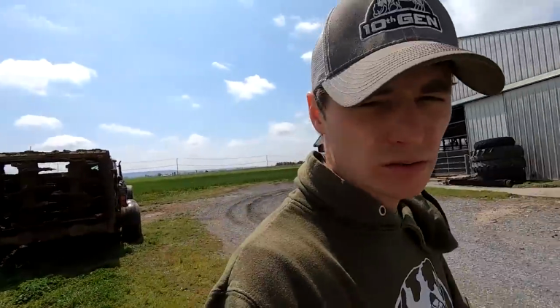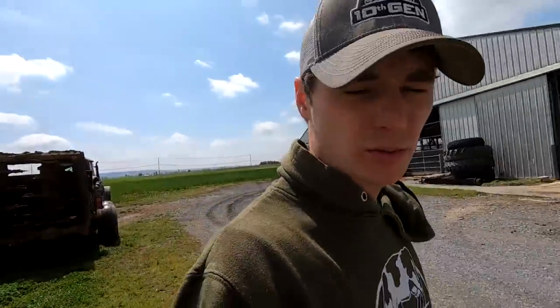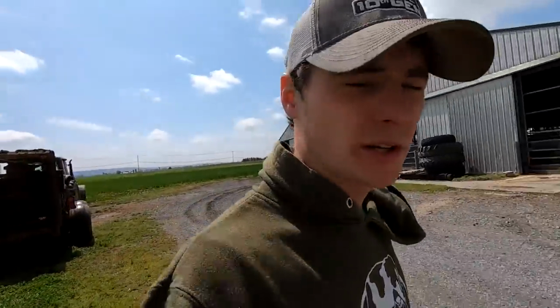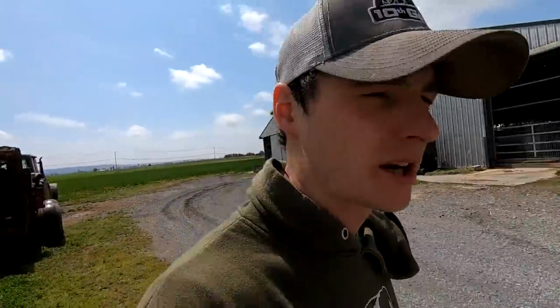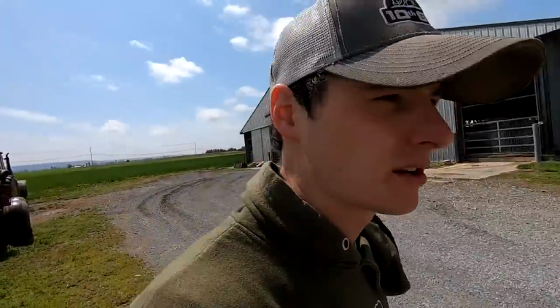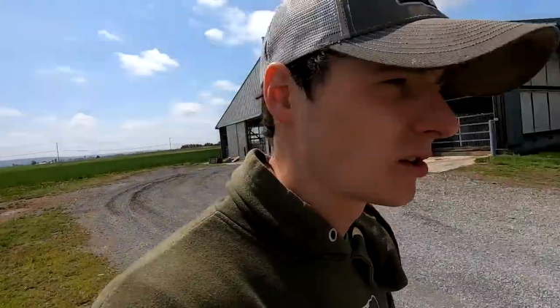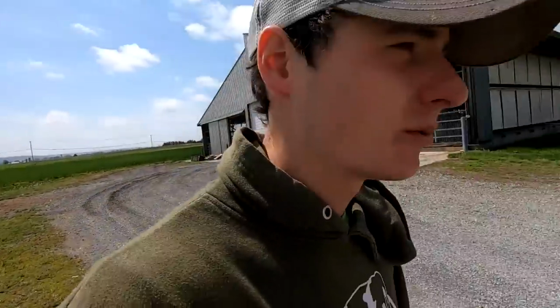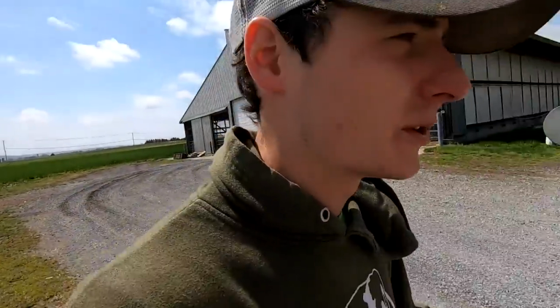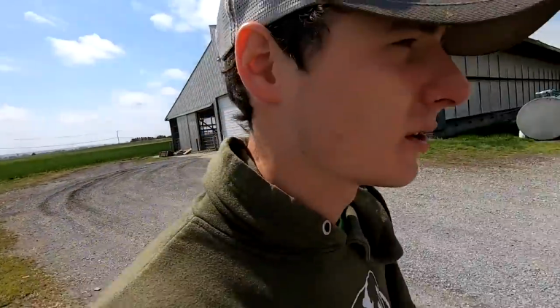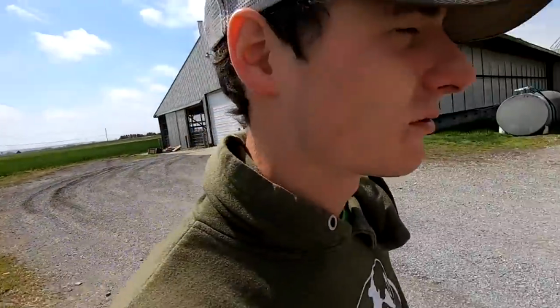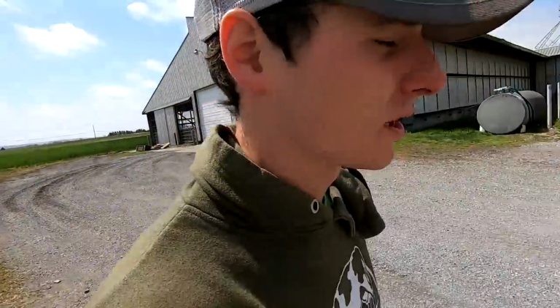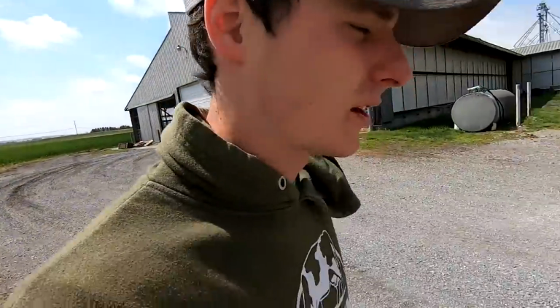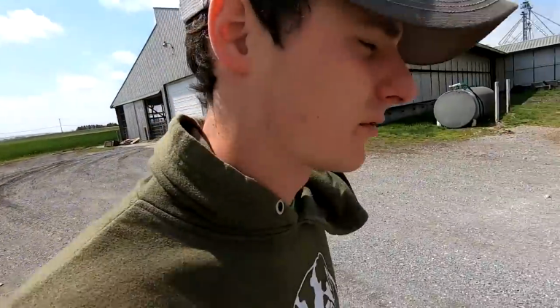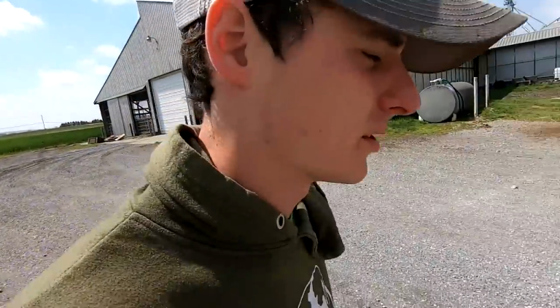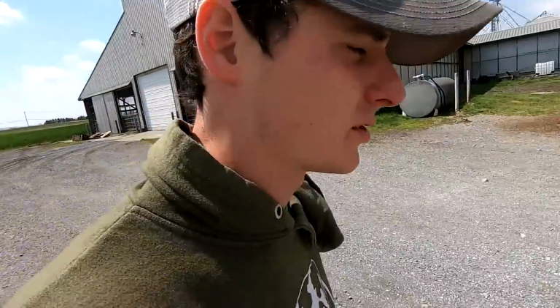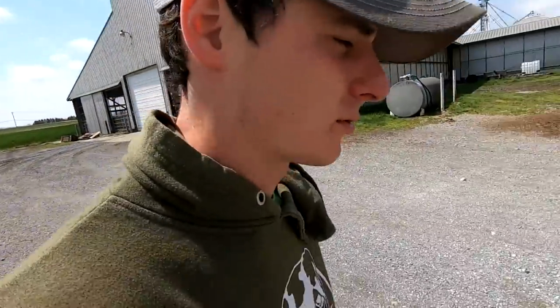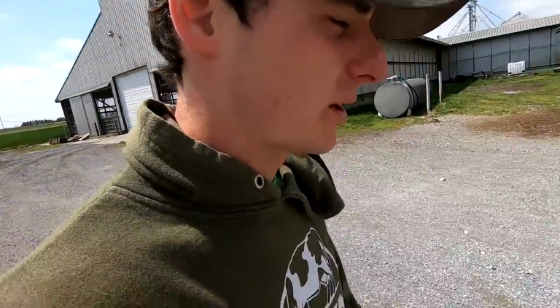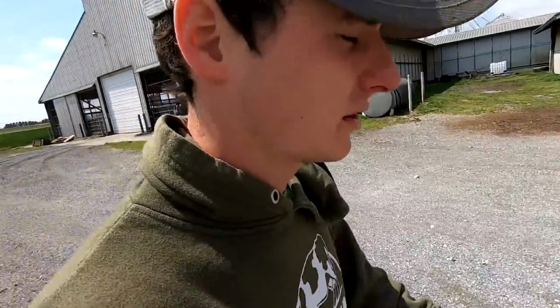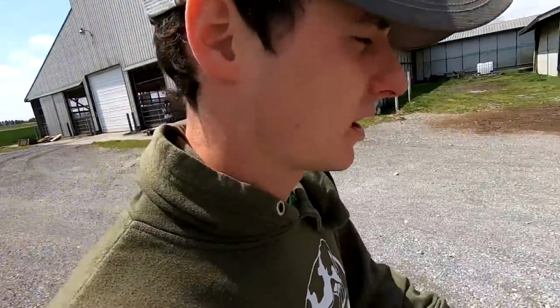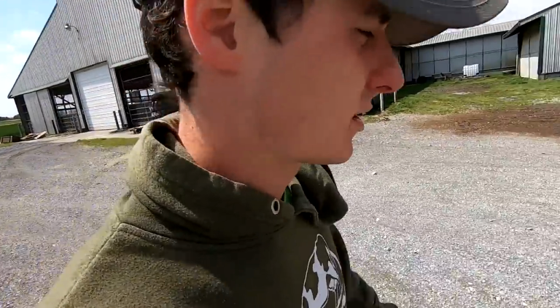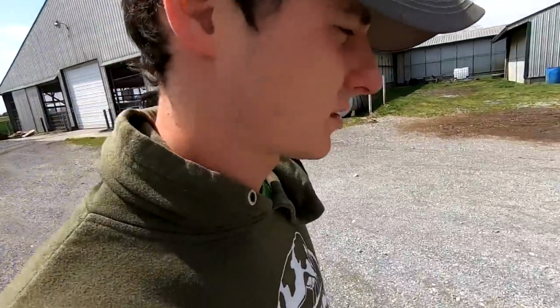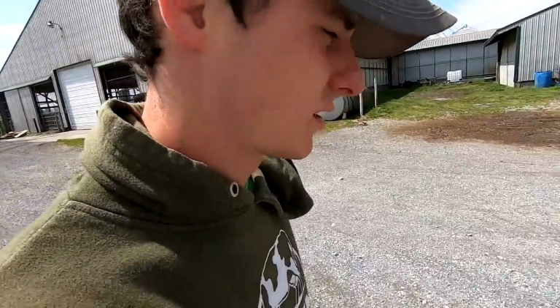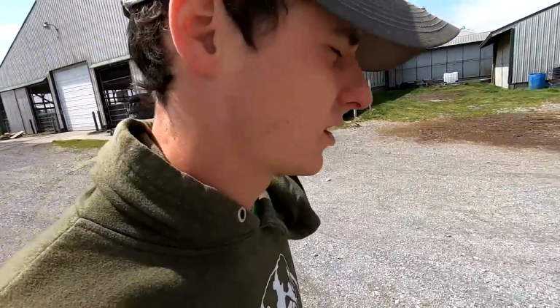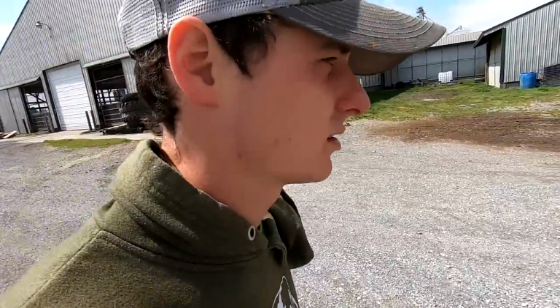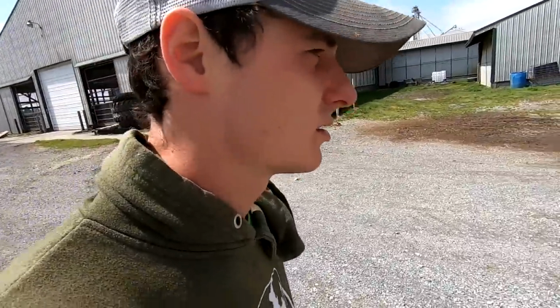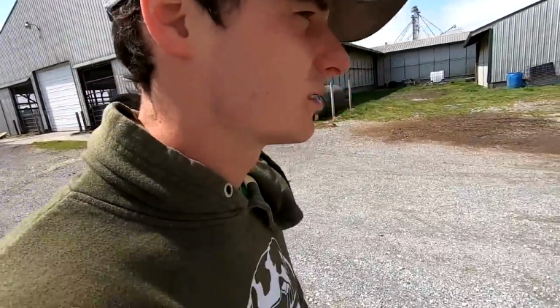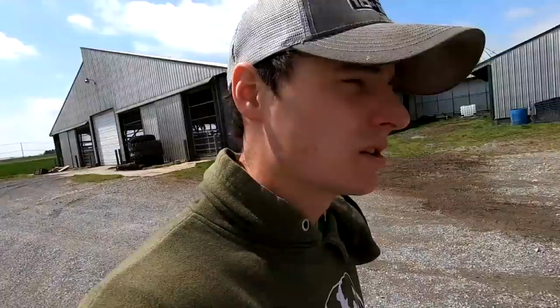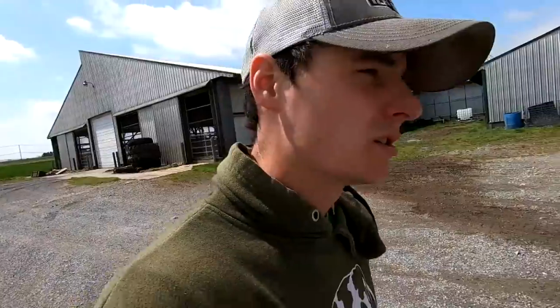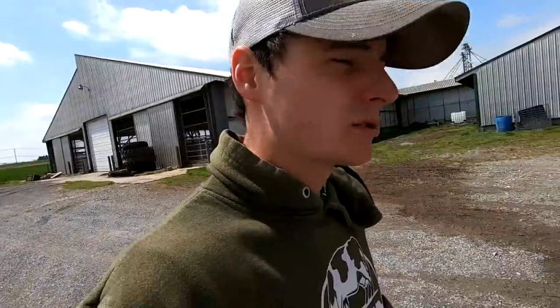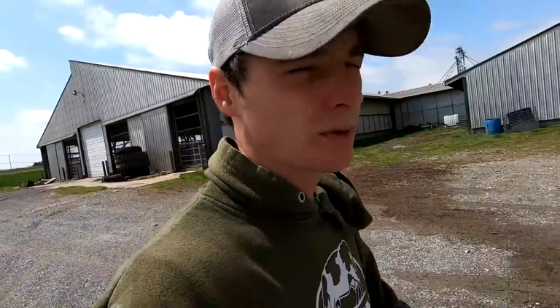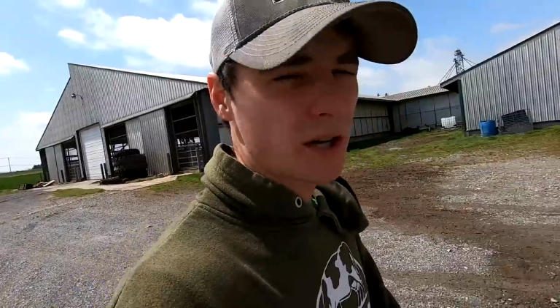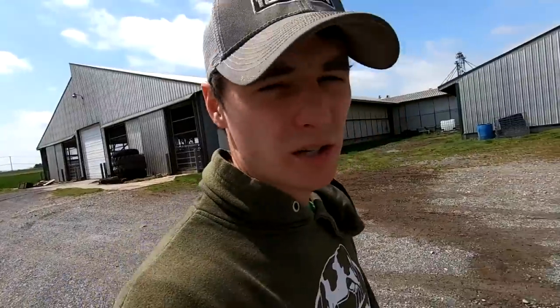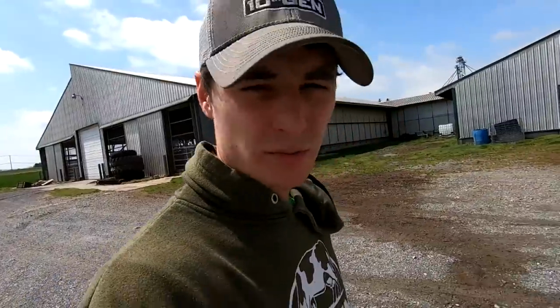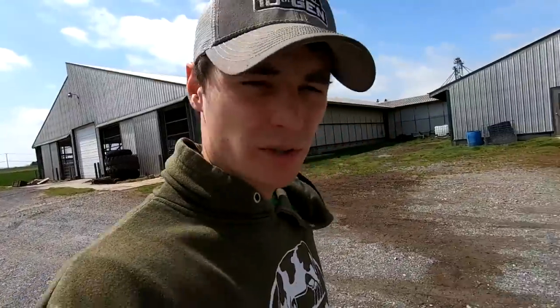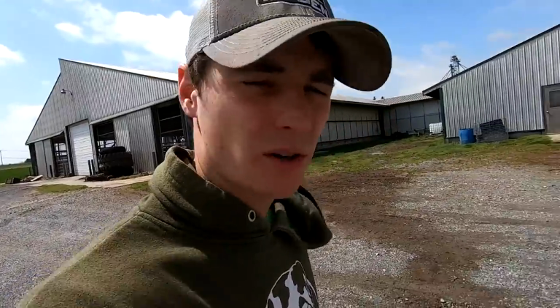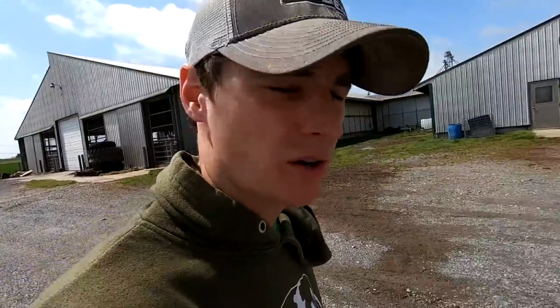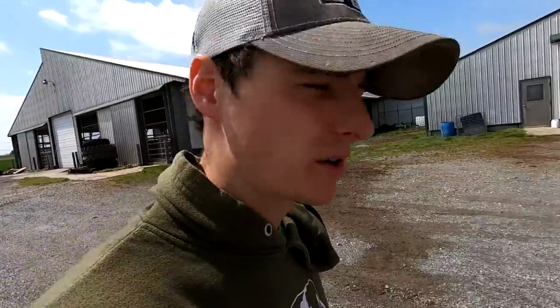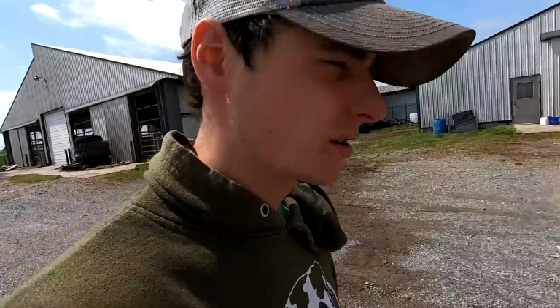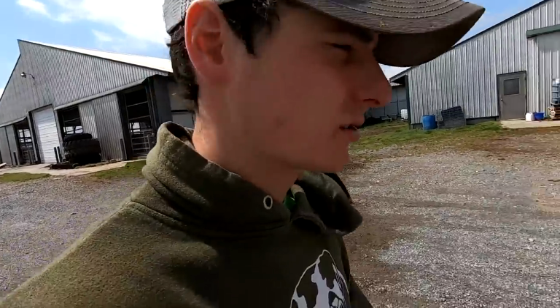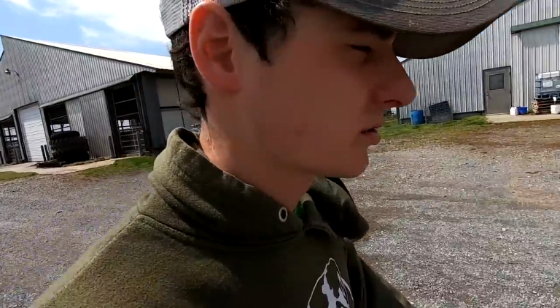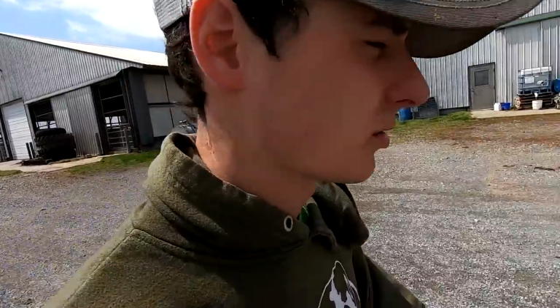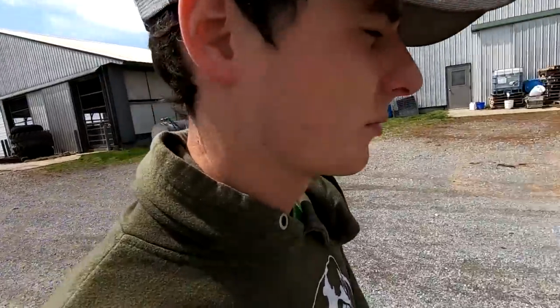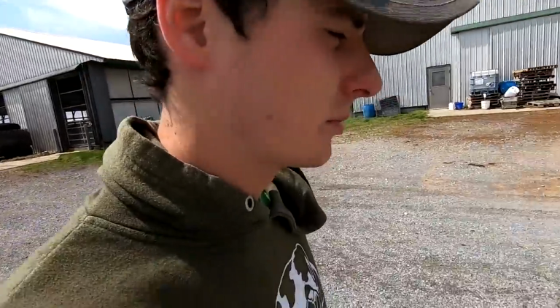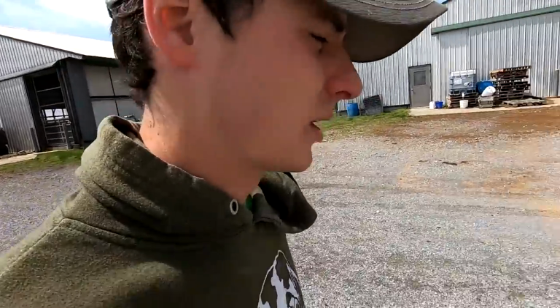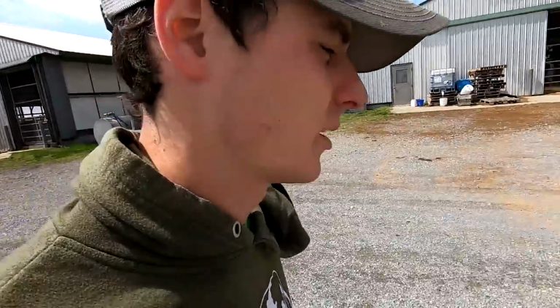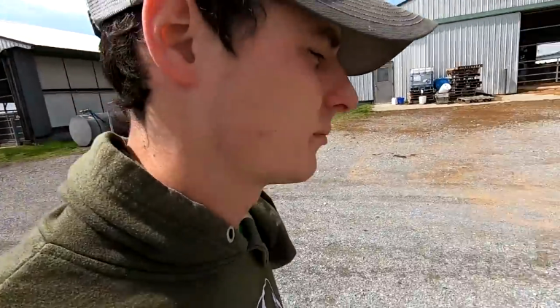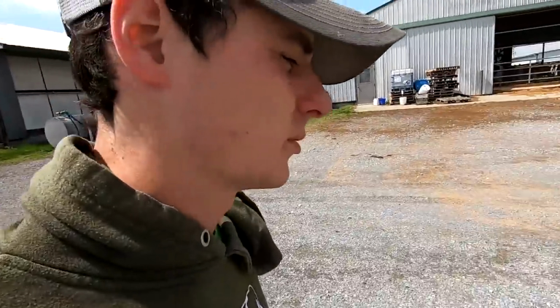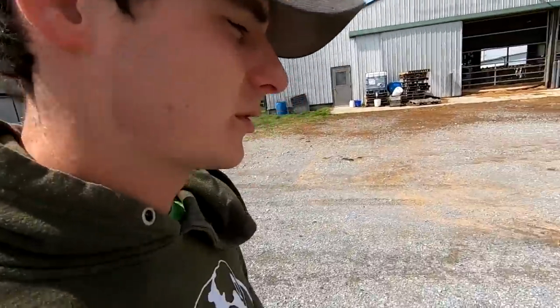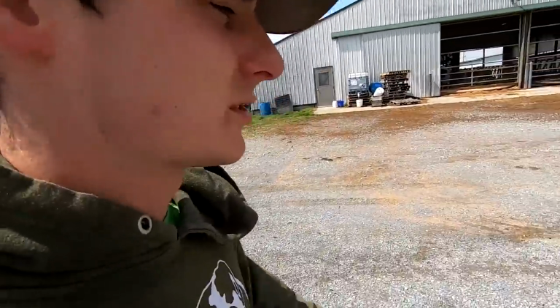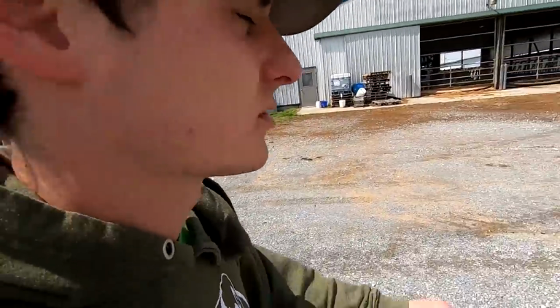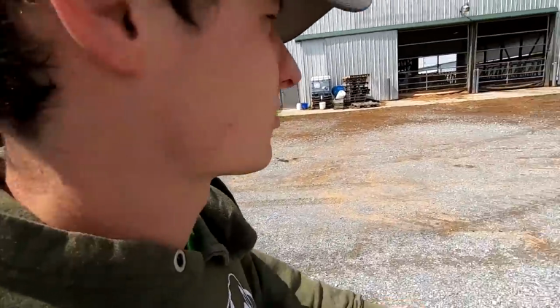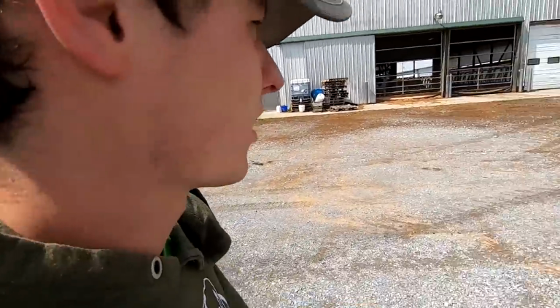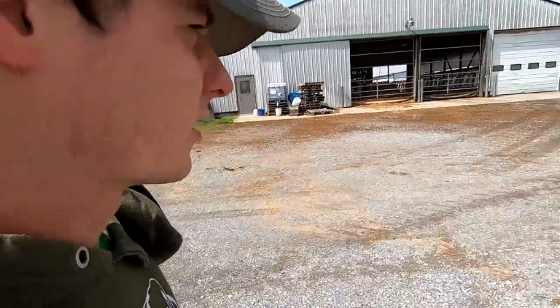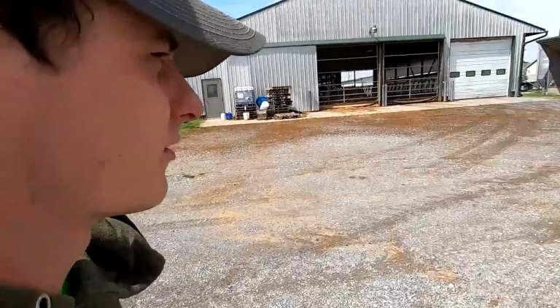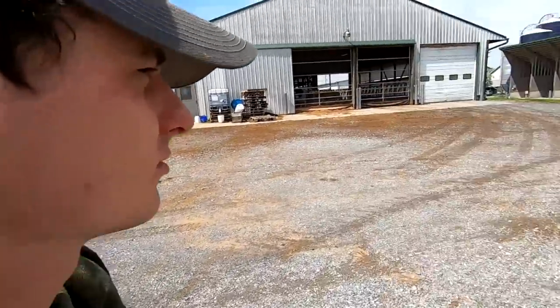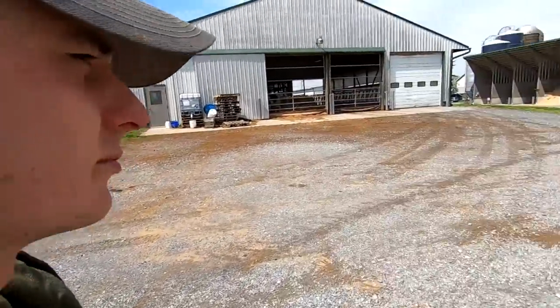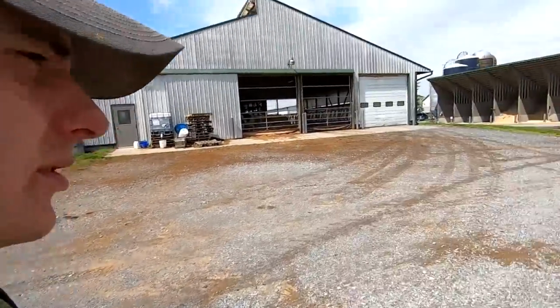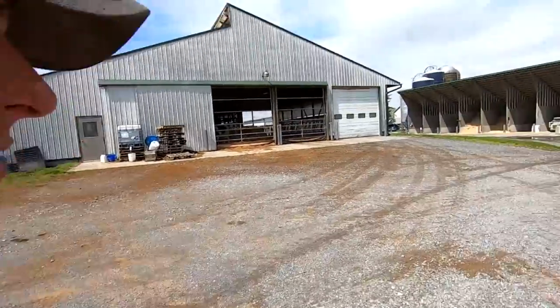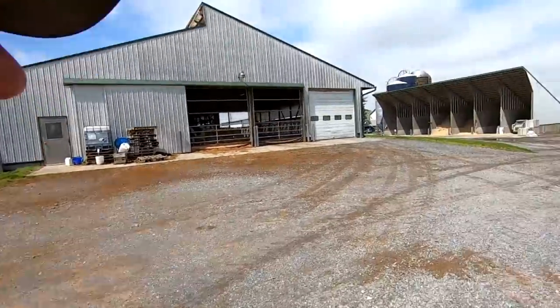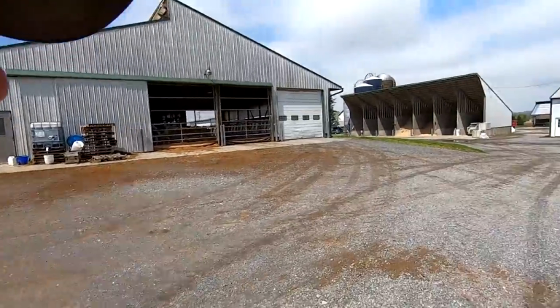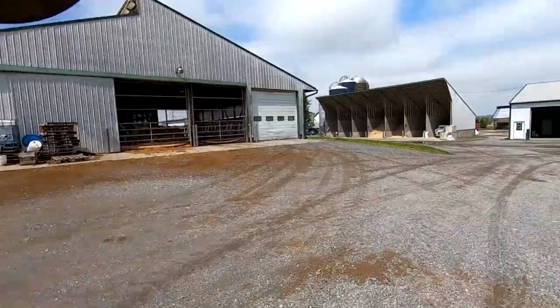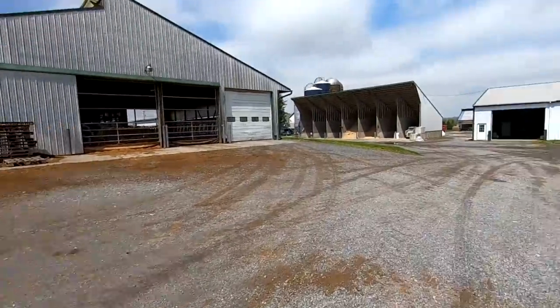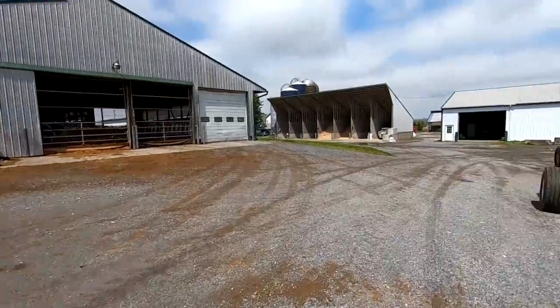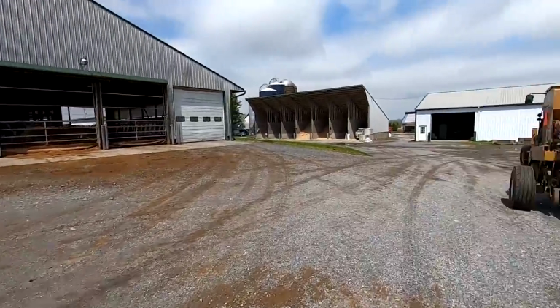We got a little bit over half an inch of rain last night. We're not going to be in a hurry to go and plant, but once it's drying off we'll be ready to go.